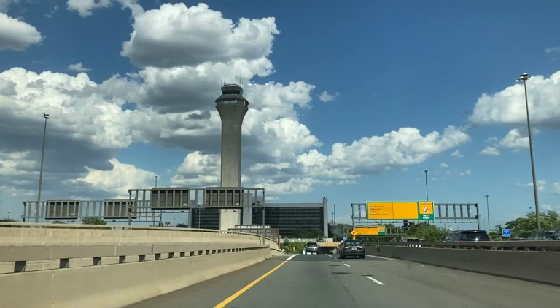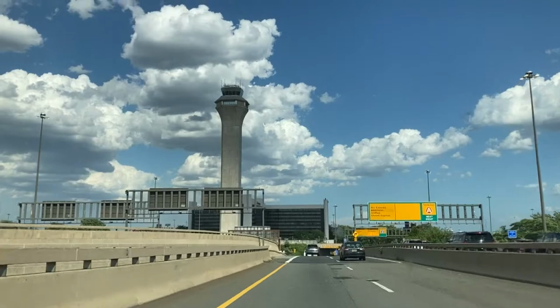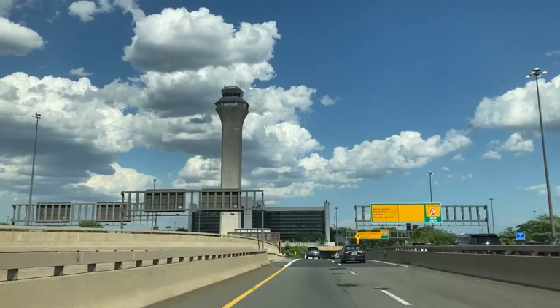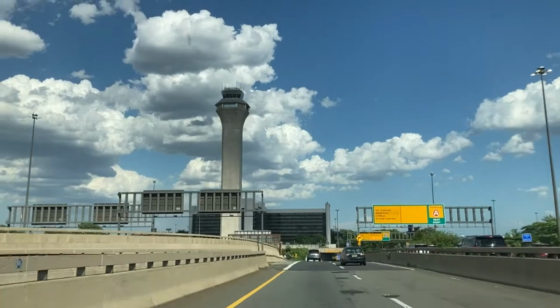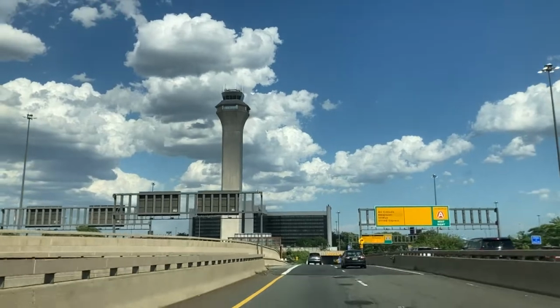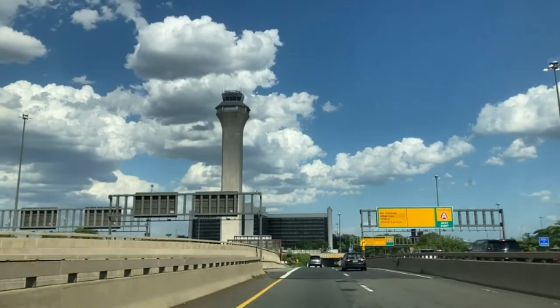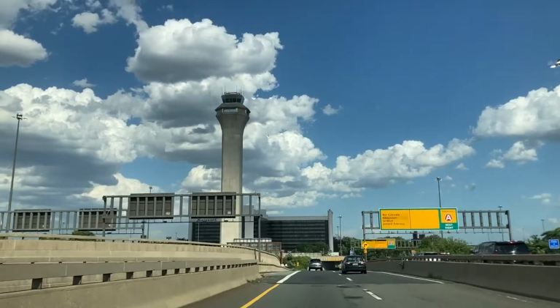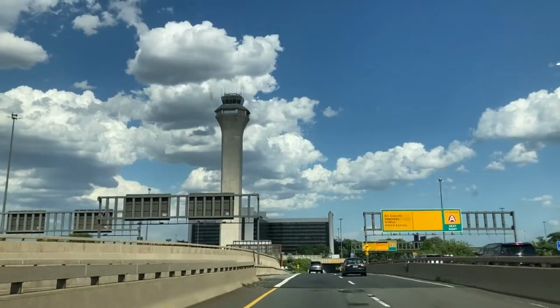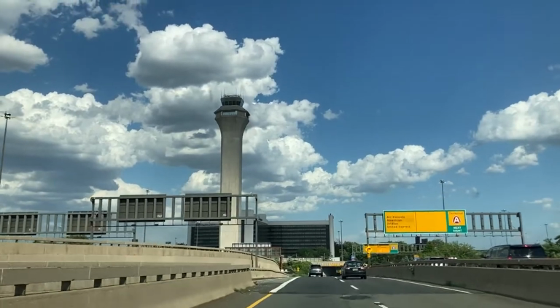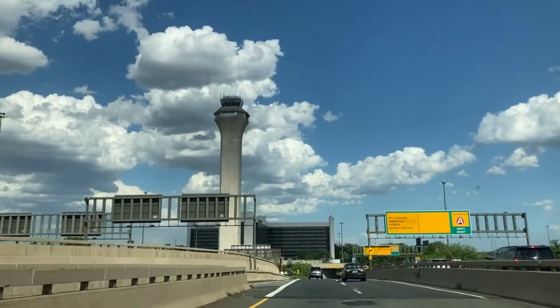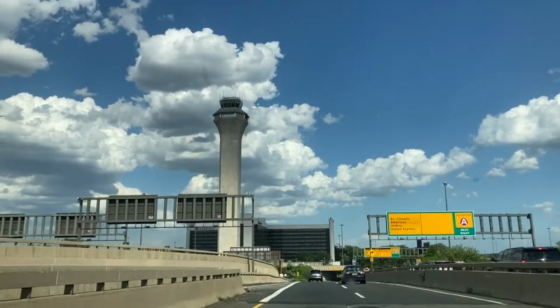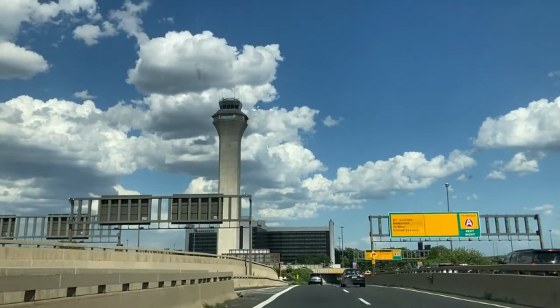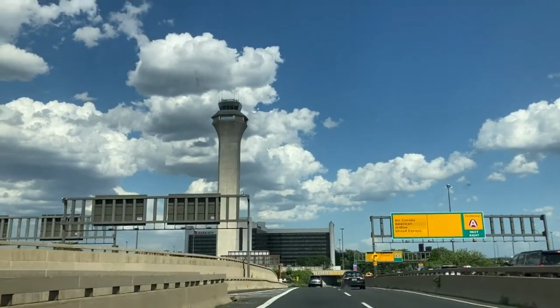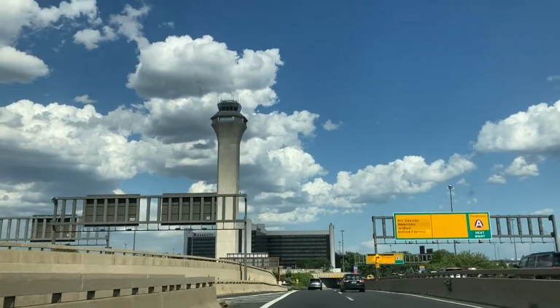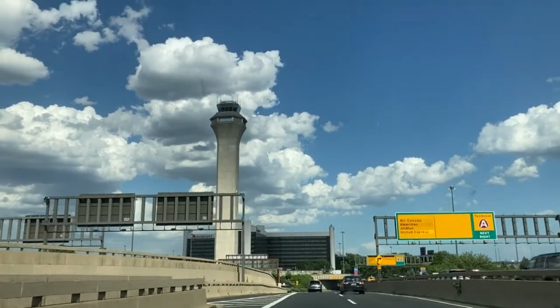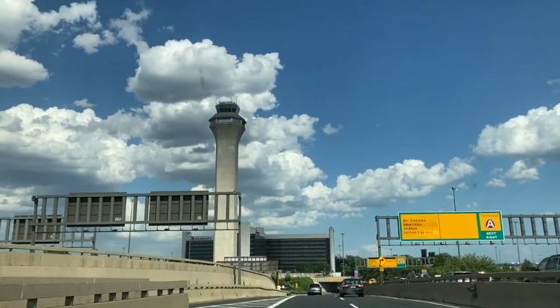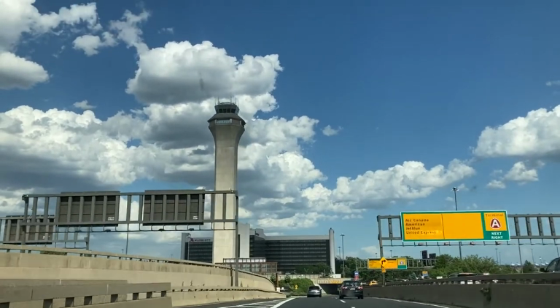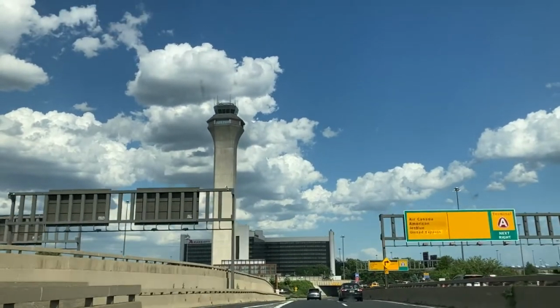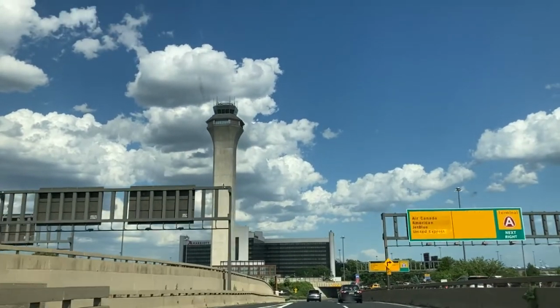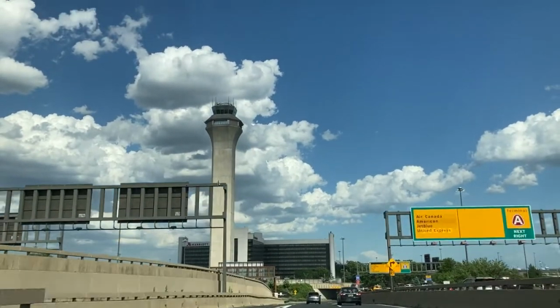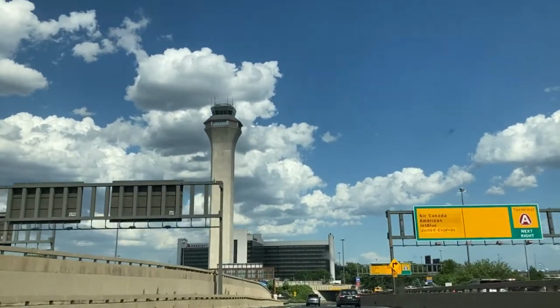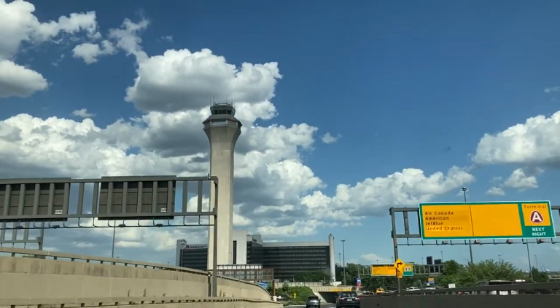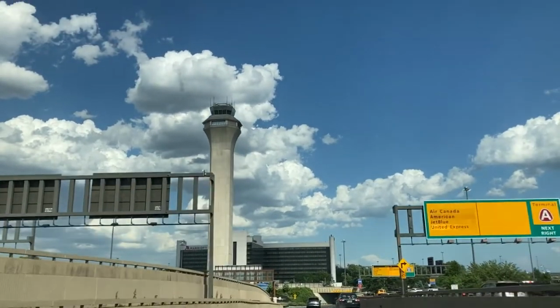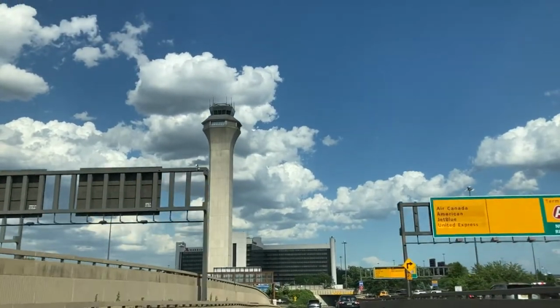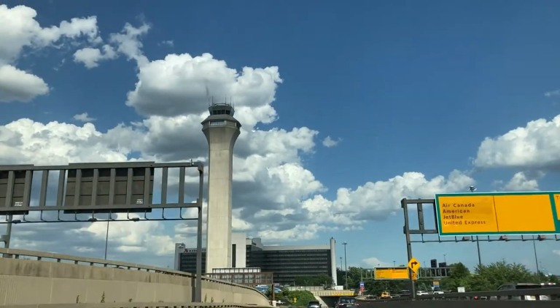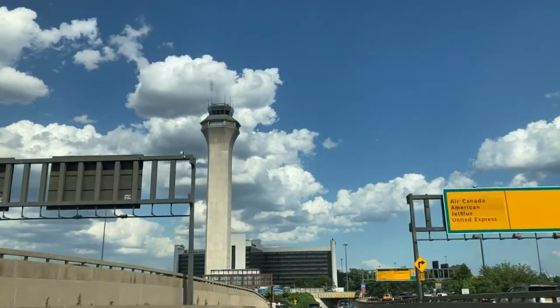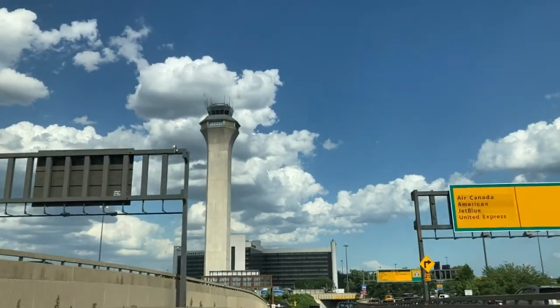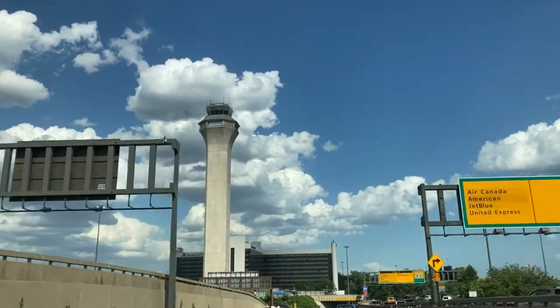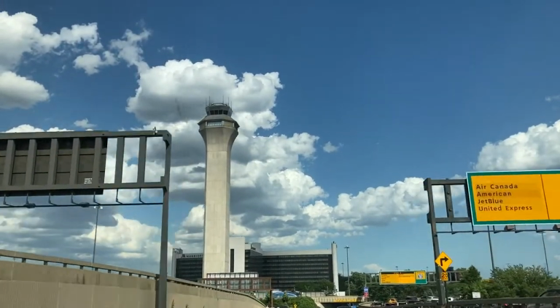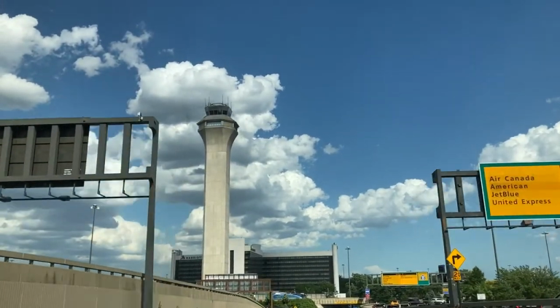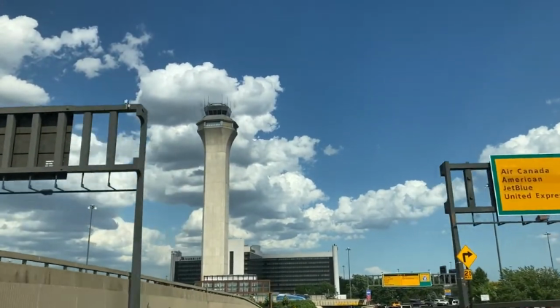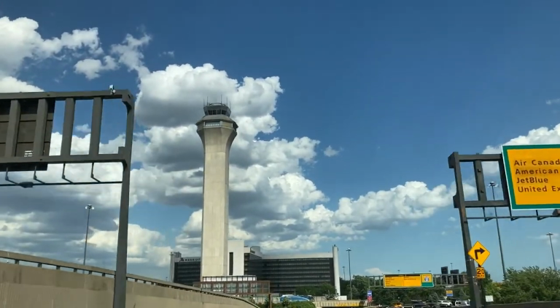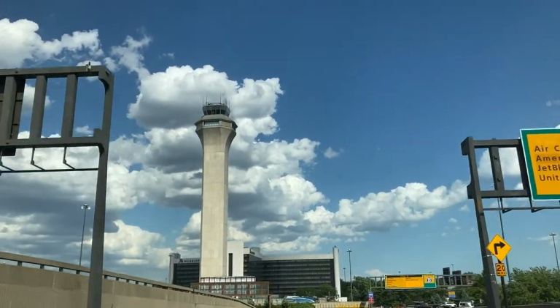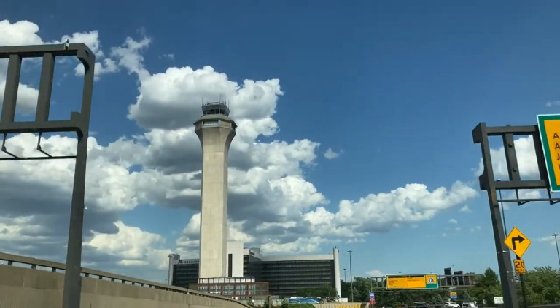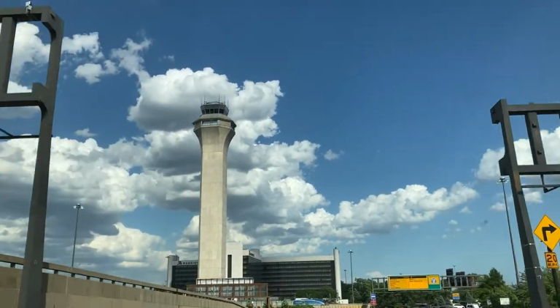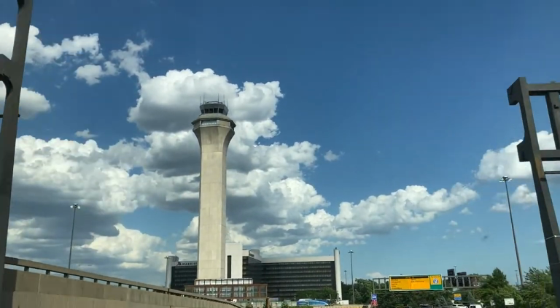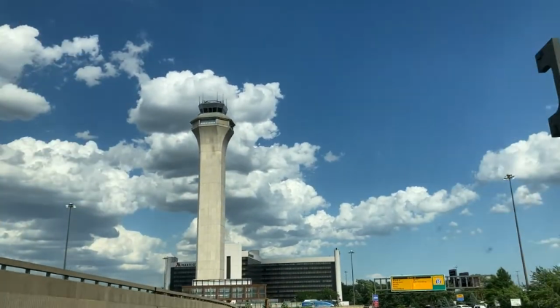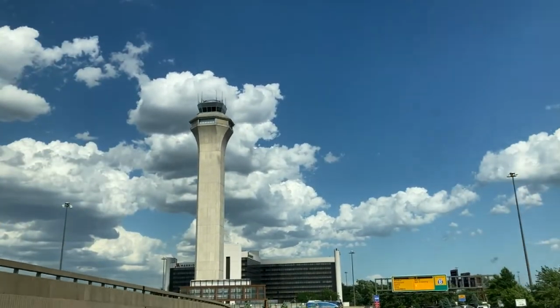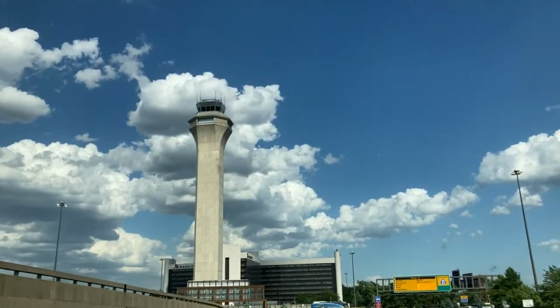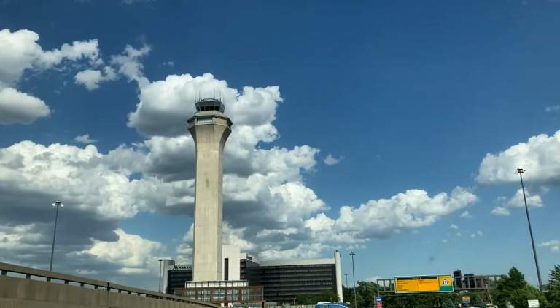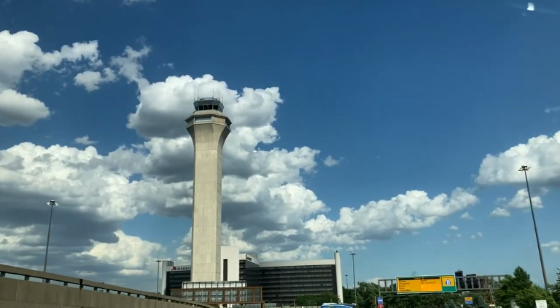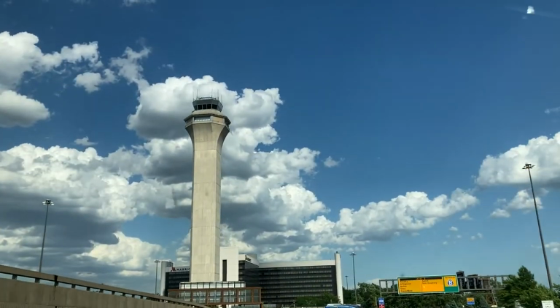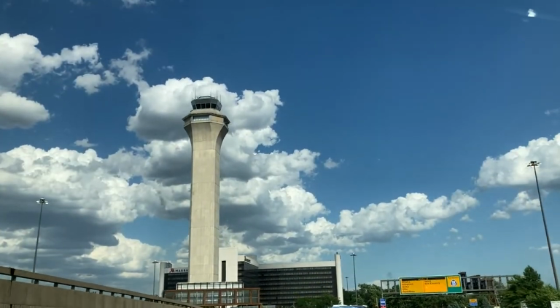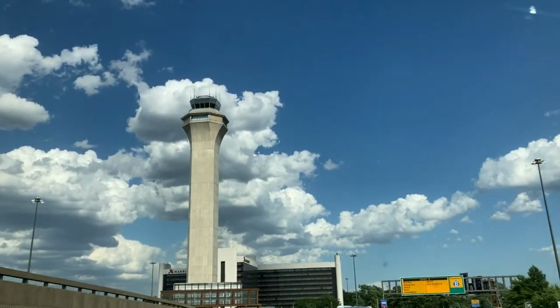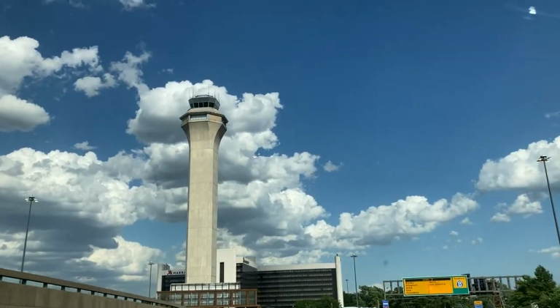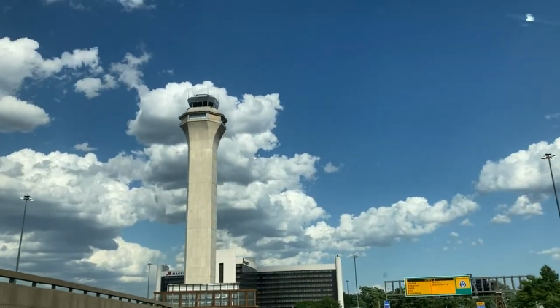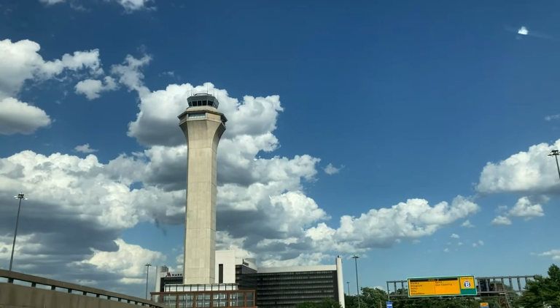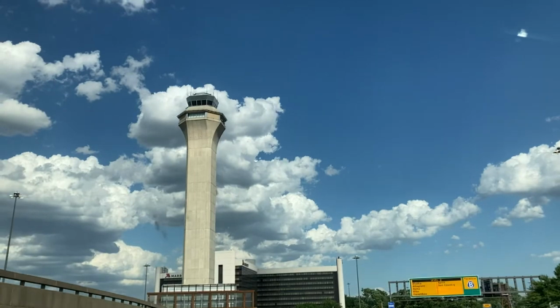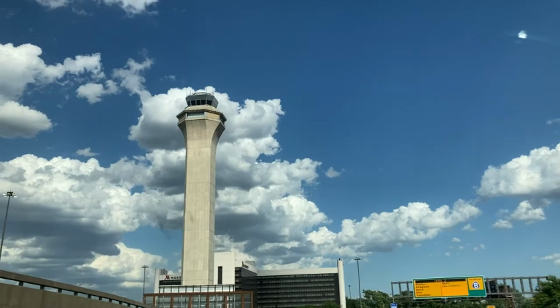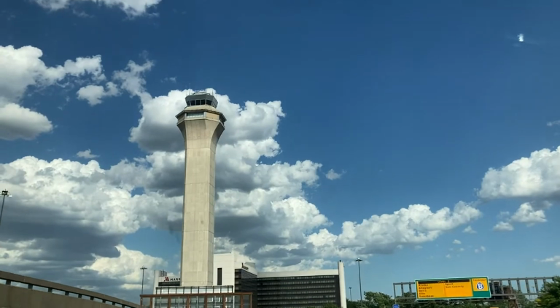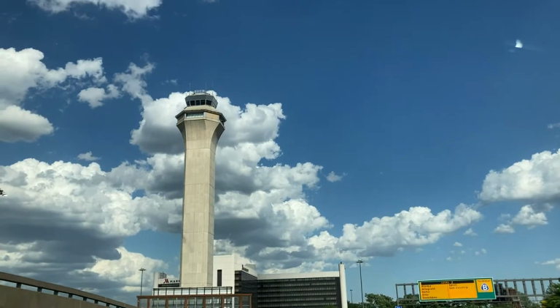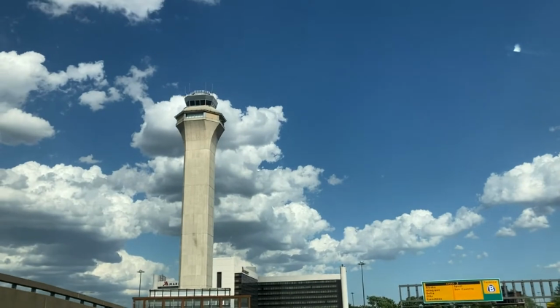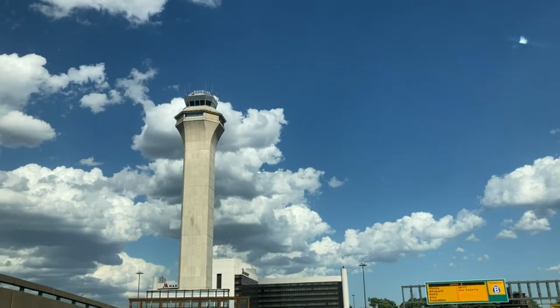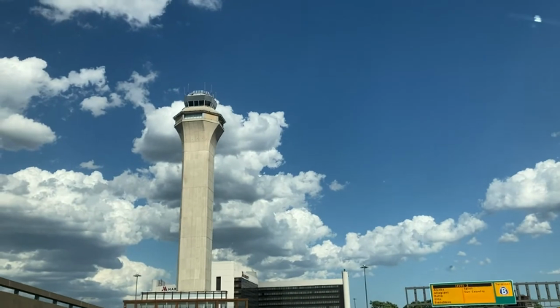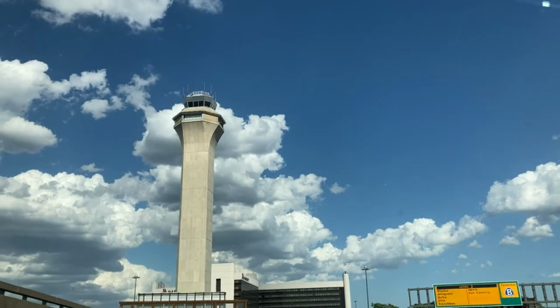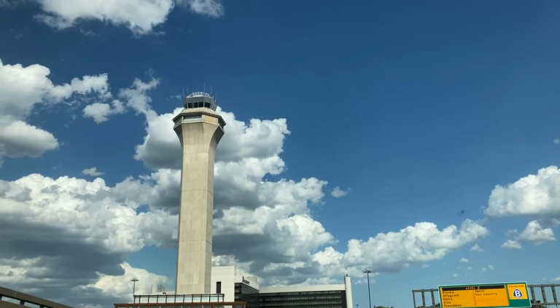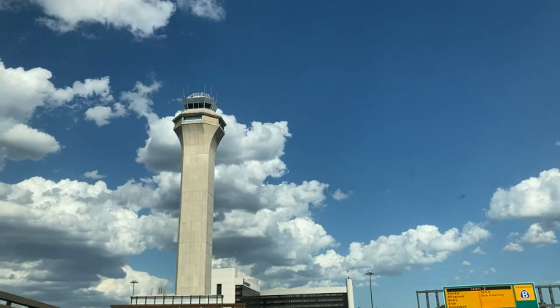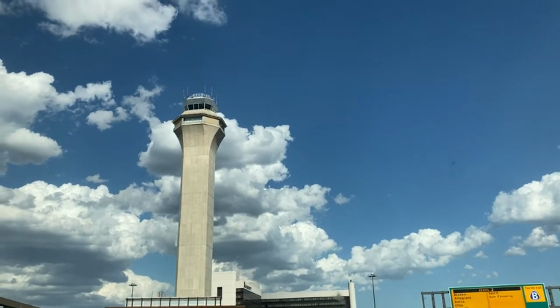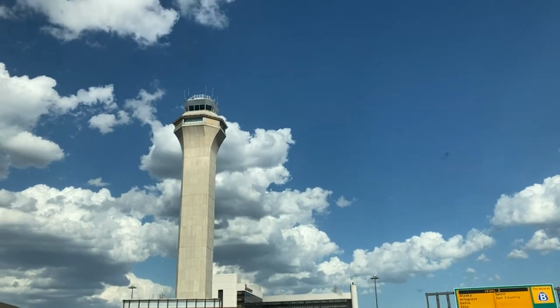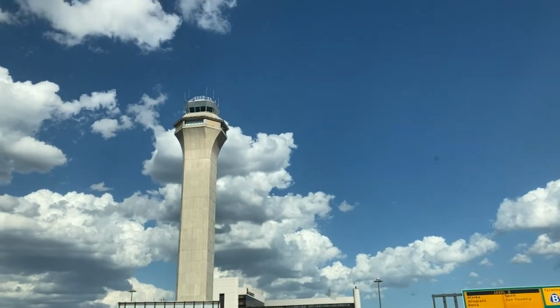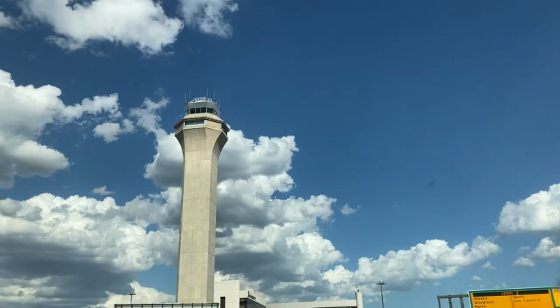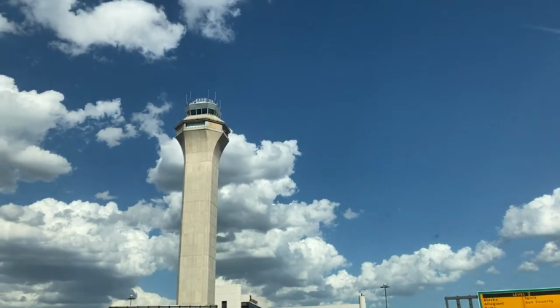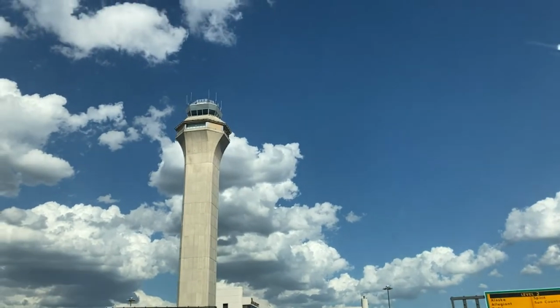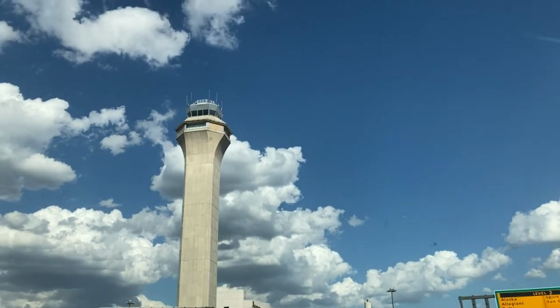In today's video, I will be flying LOT's 787-8 Economy Class product from Newark Liberty International to Krakow in Poland.